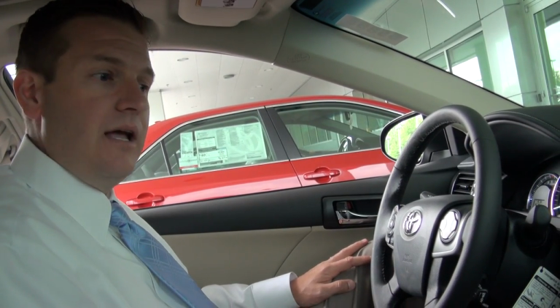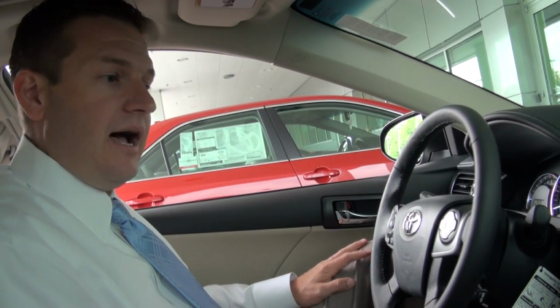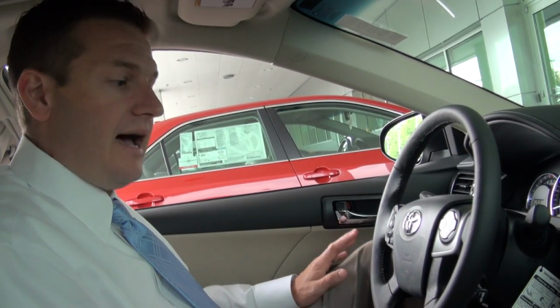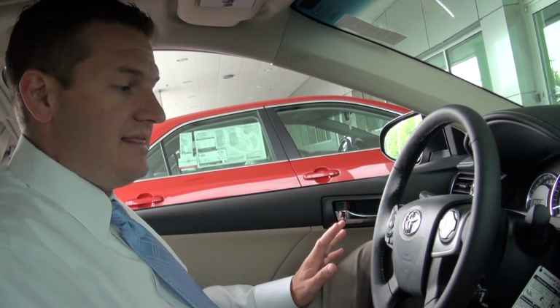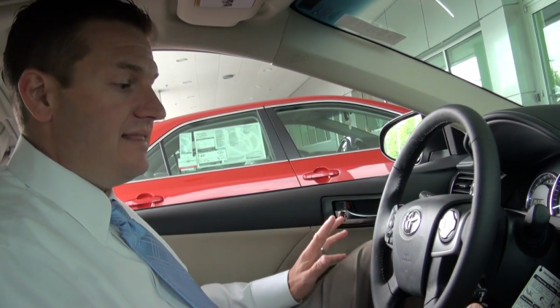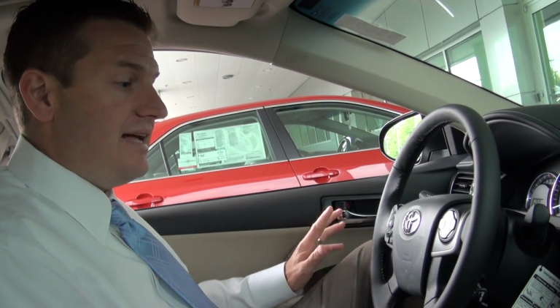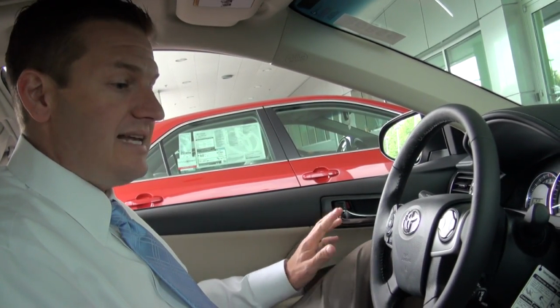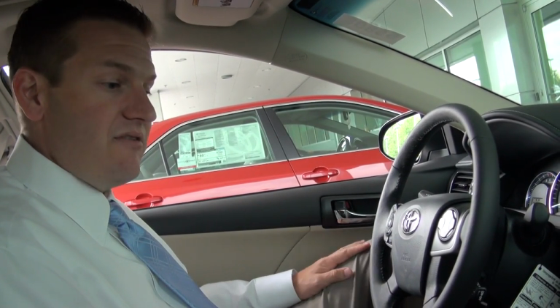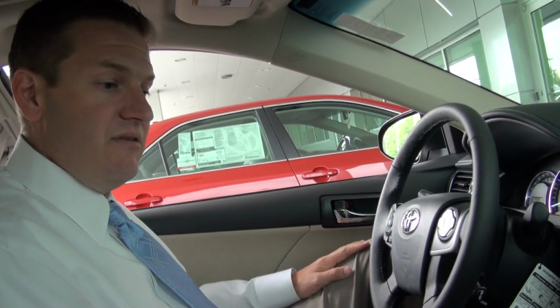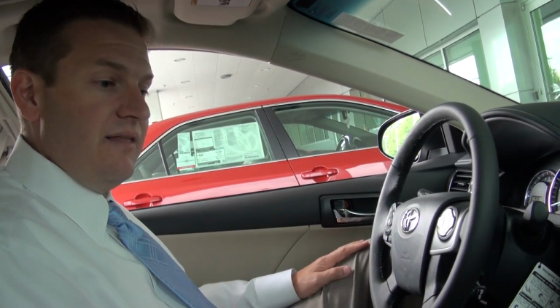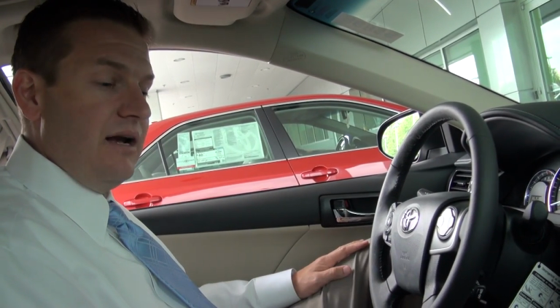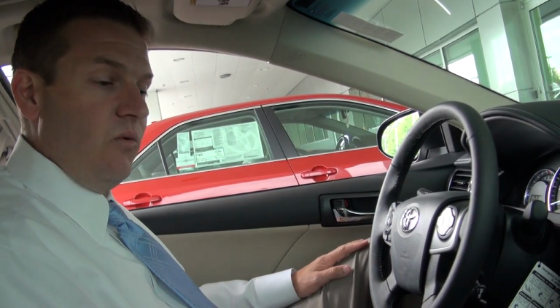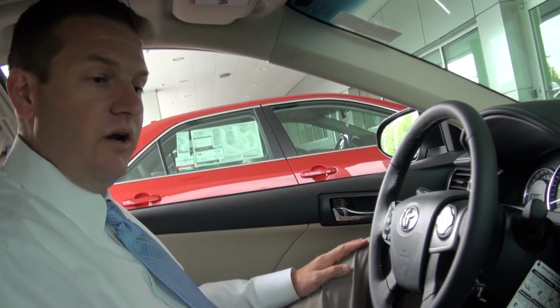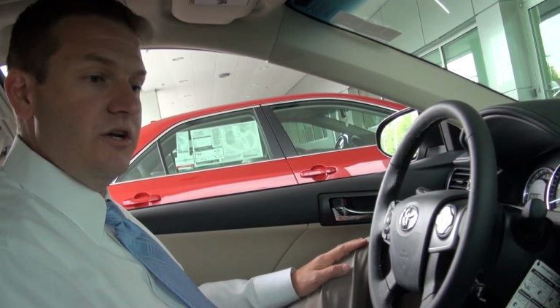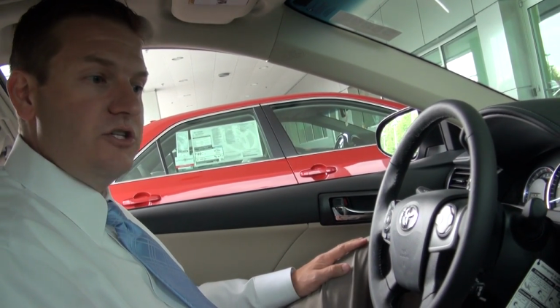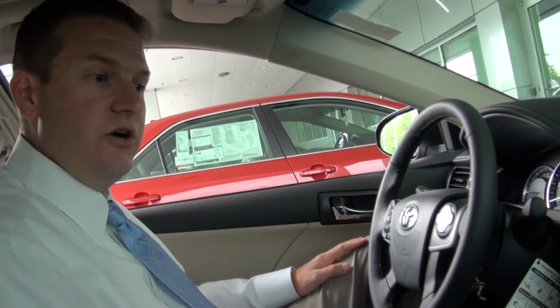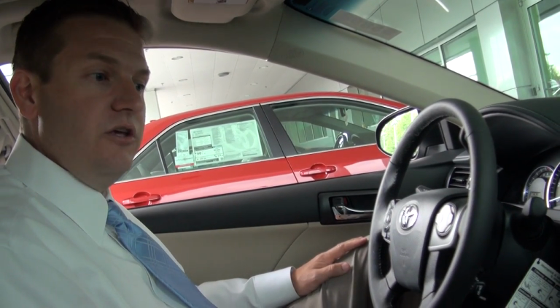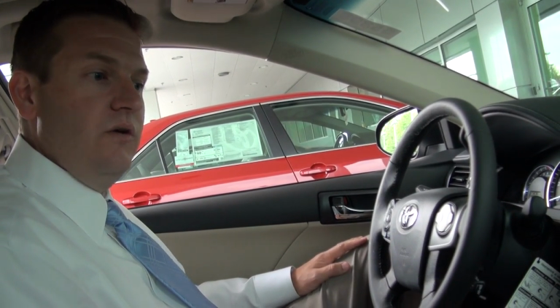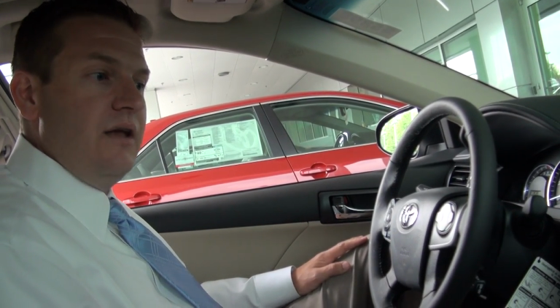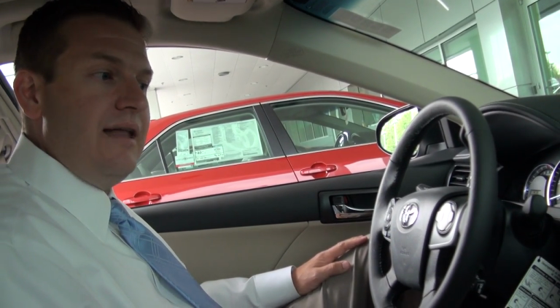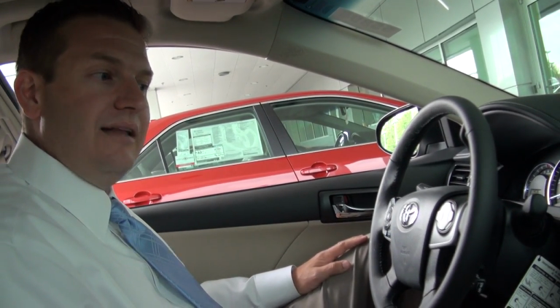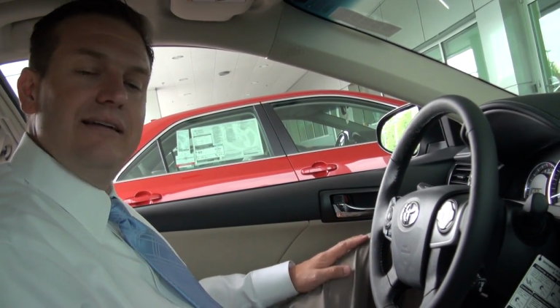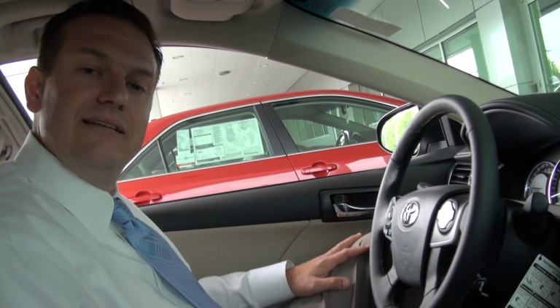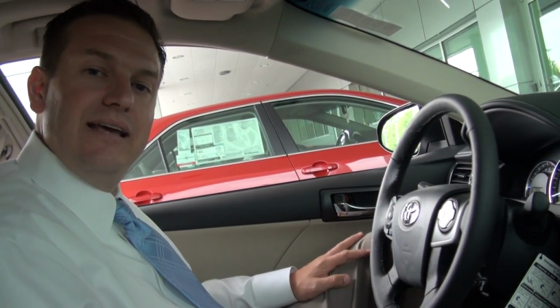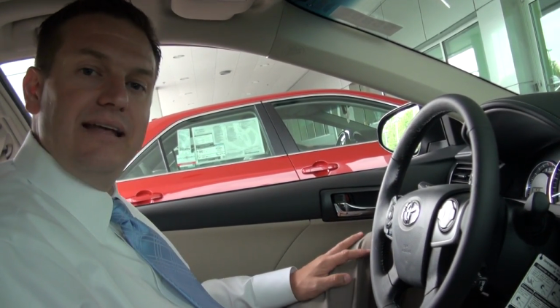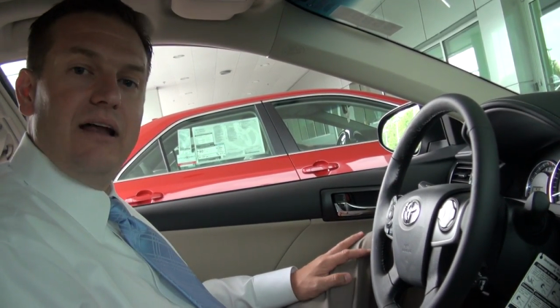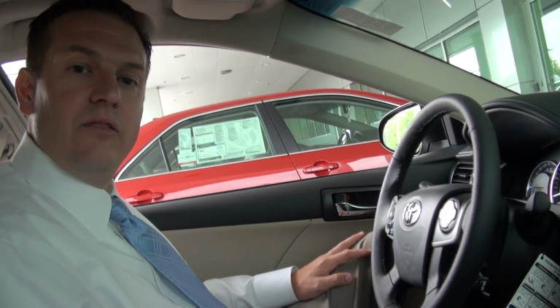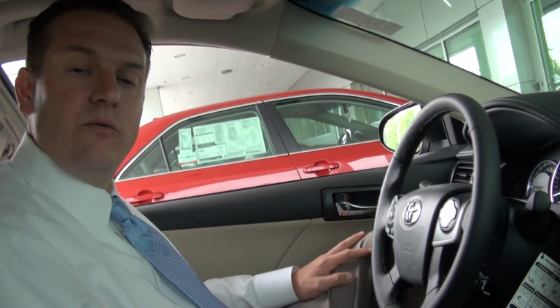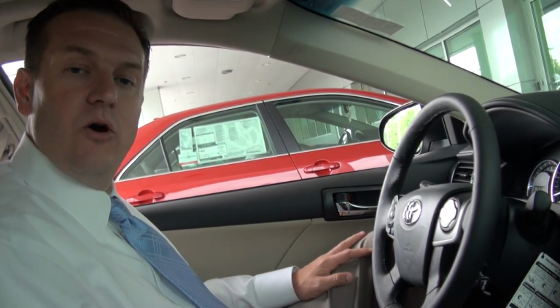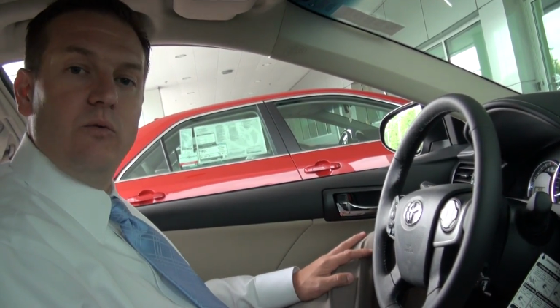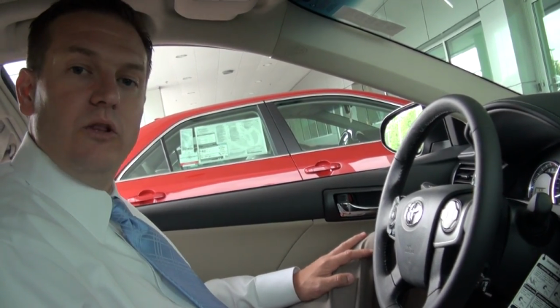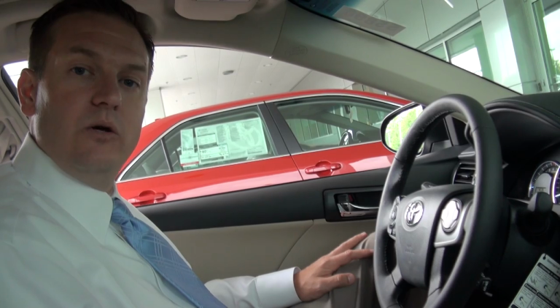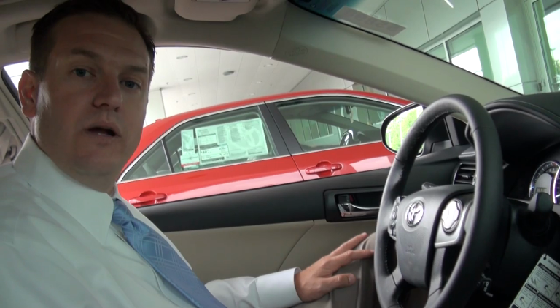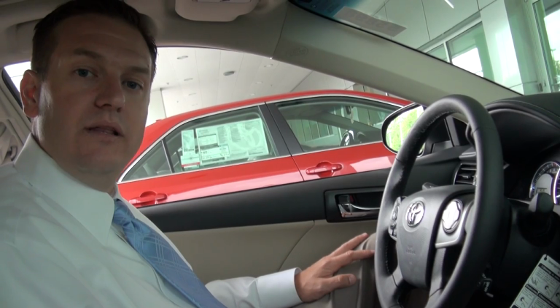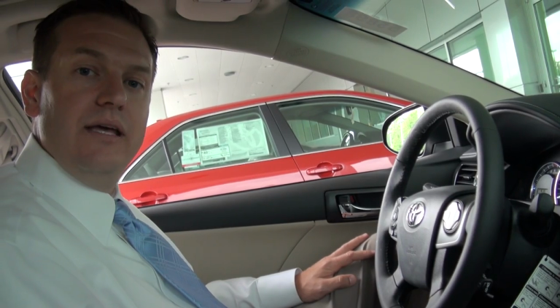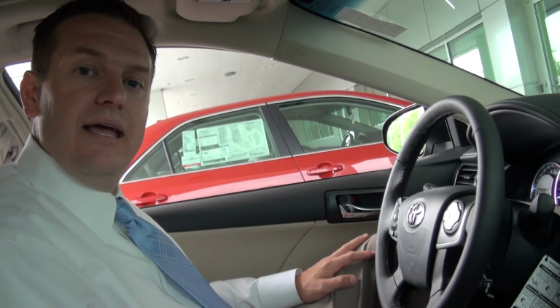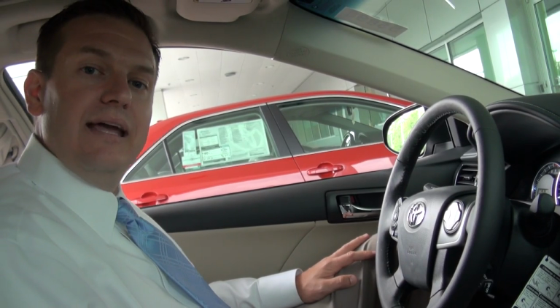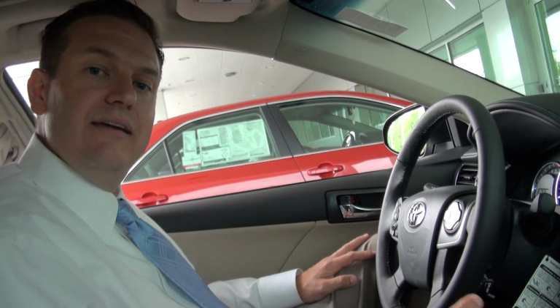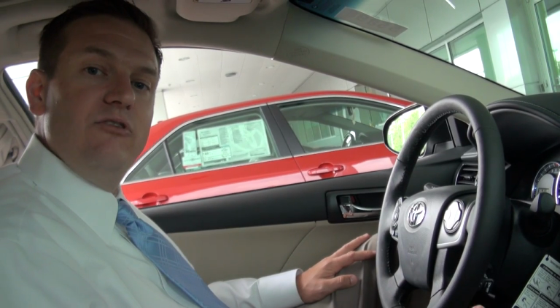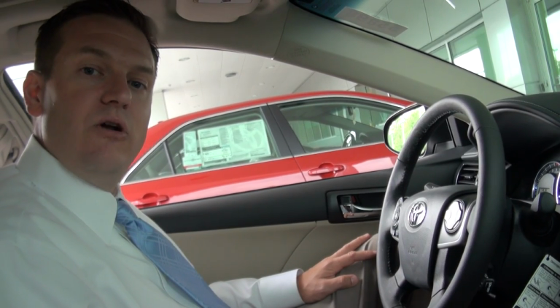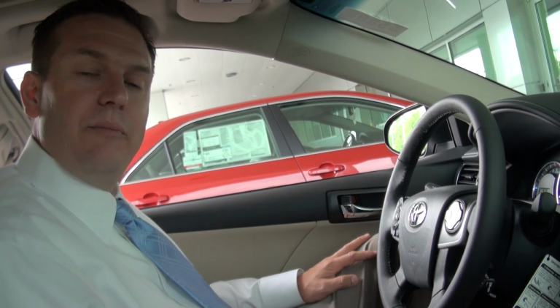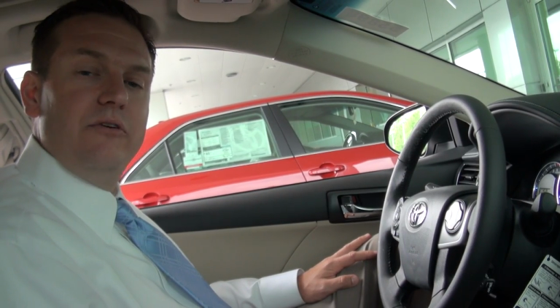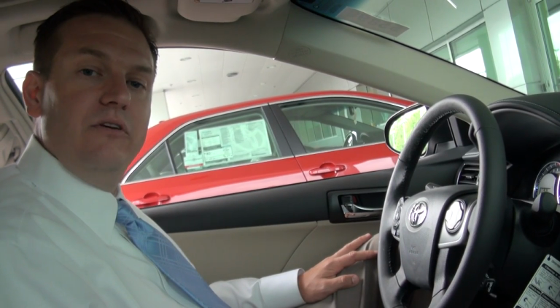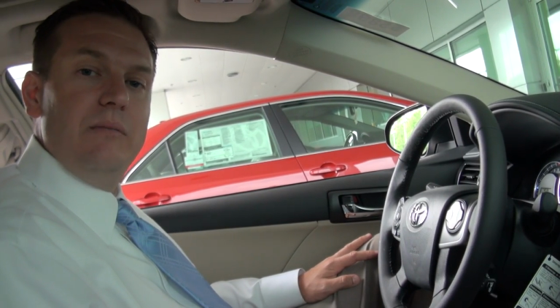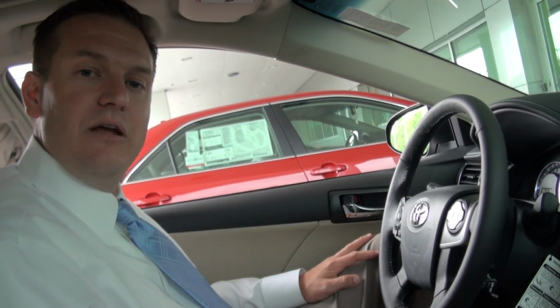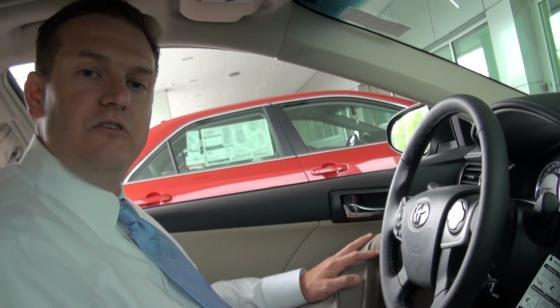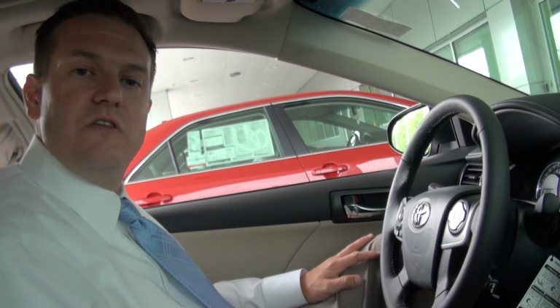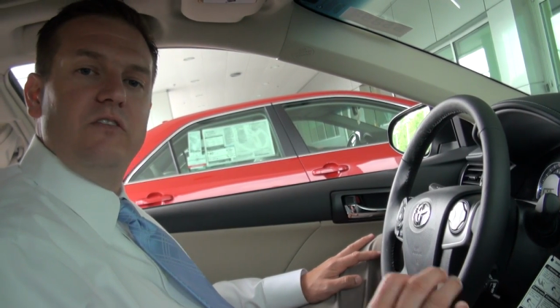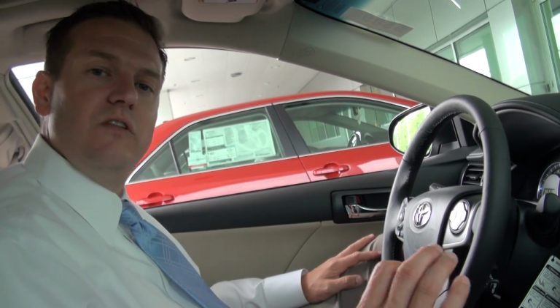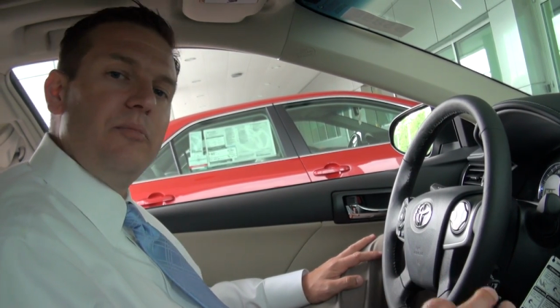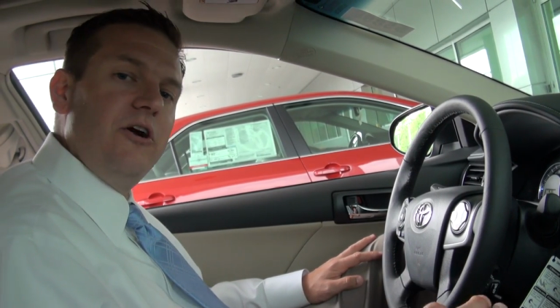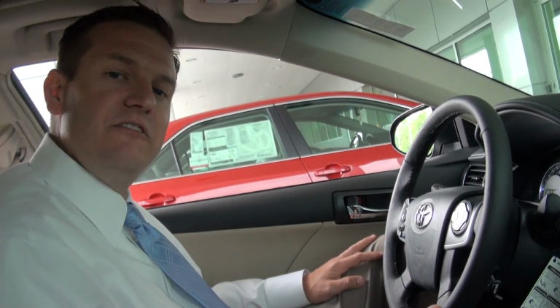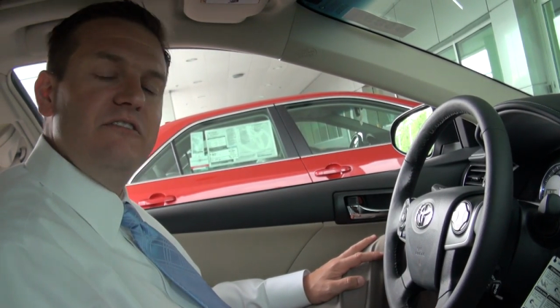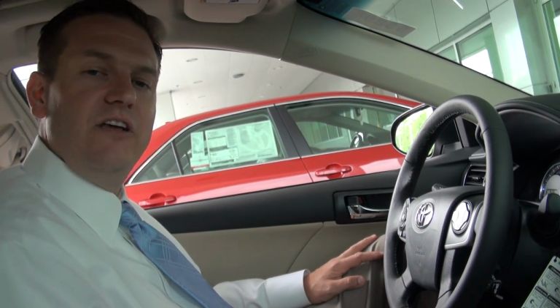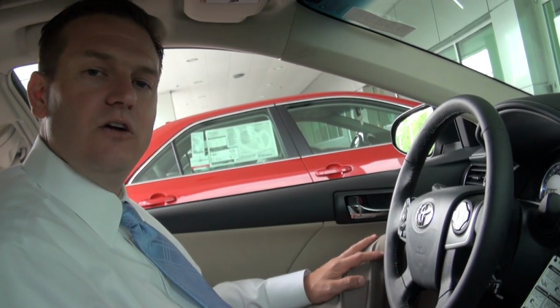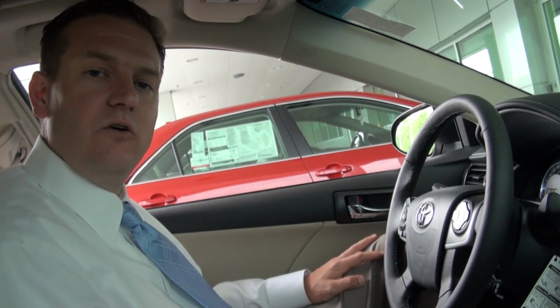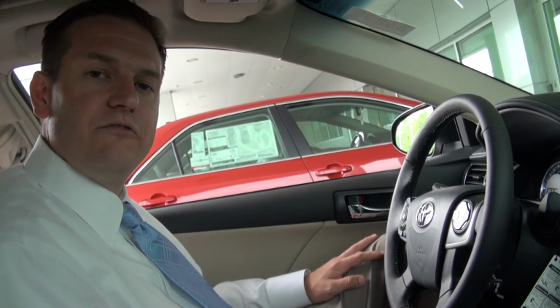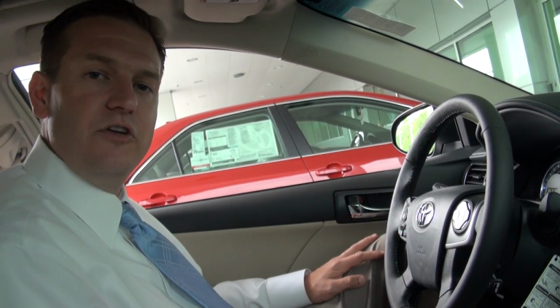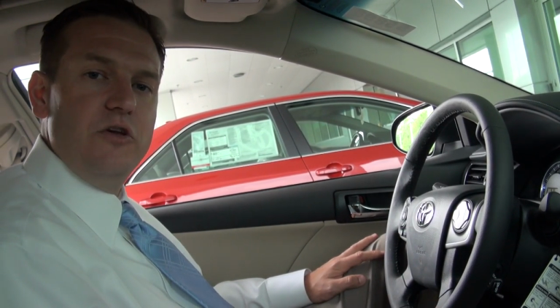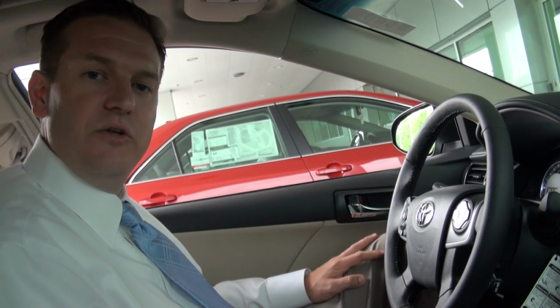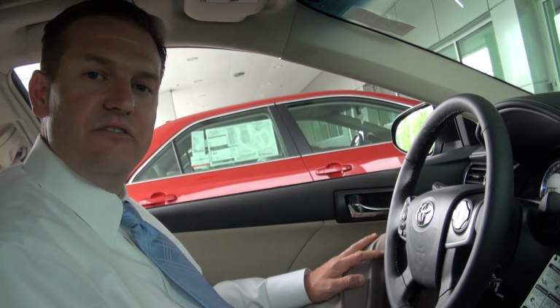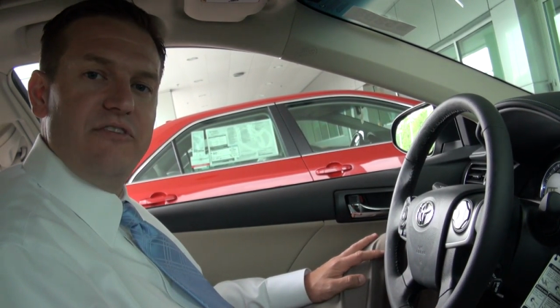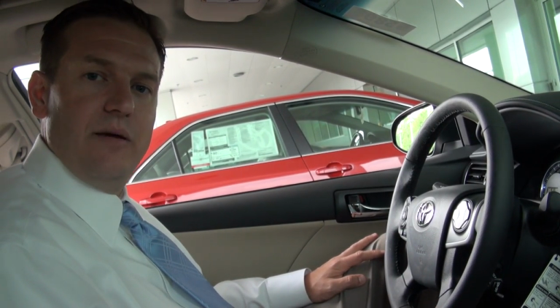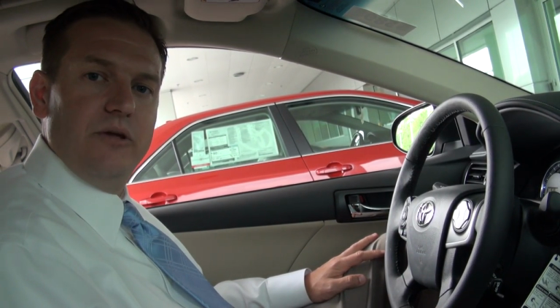I think that's everything that I wanted to show you. Now I'd like to take it out on the road really quickly and give you an opportunity to make sure this is the perfect vehicle for you and your family.